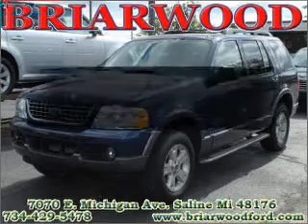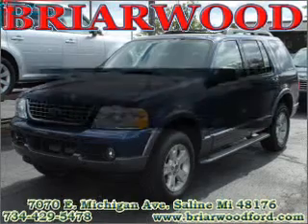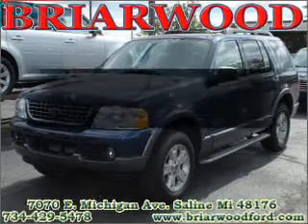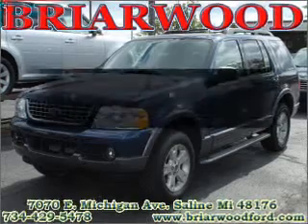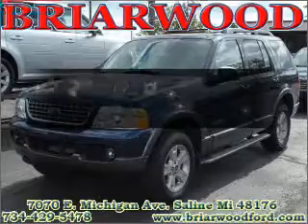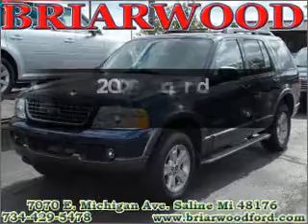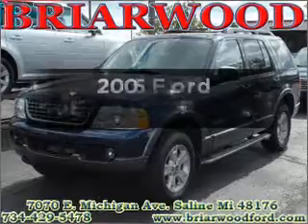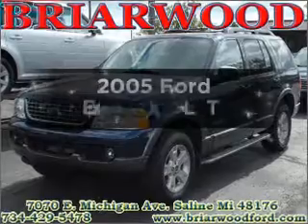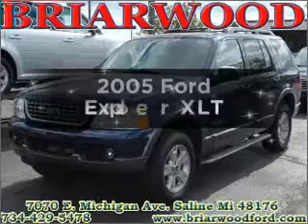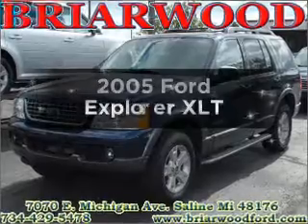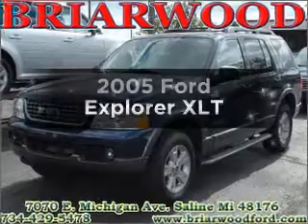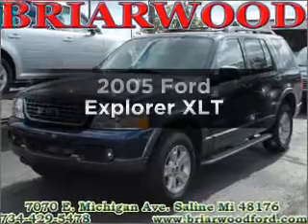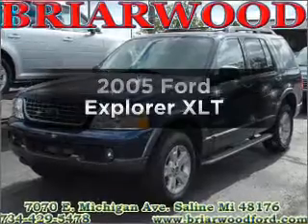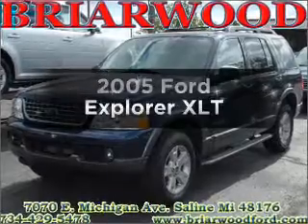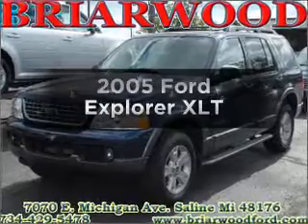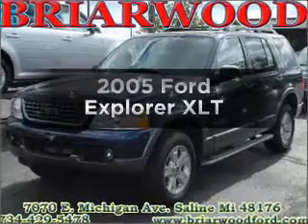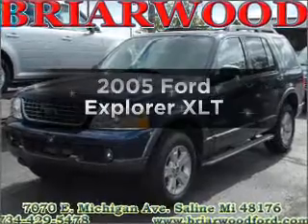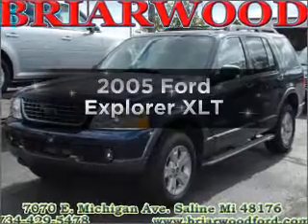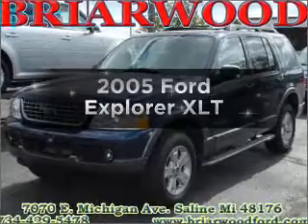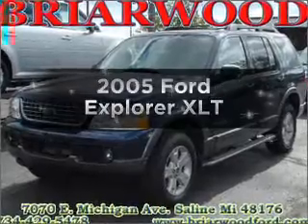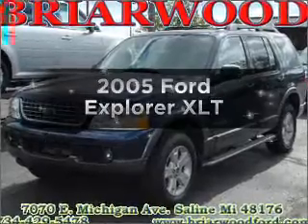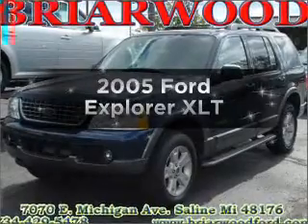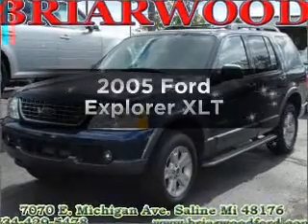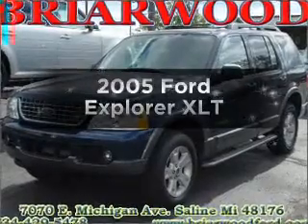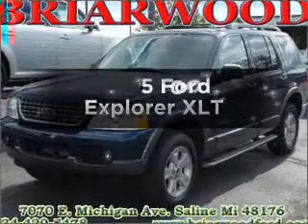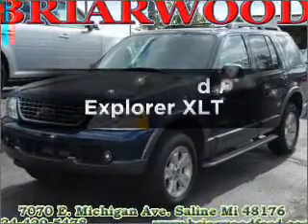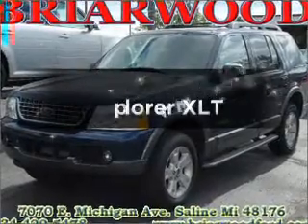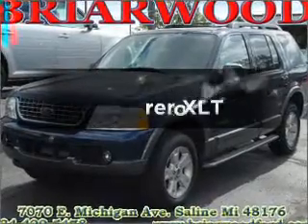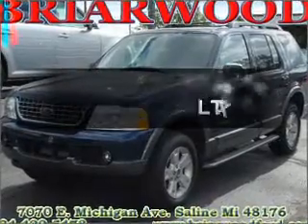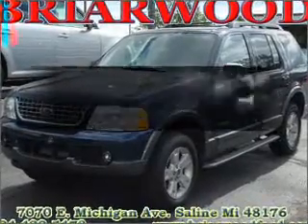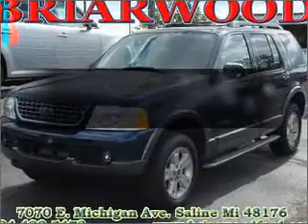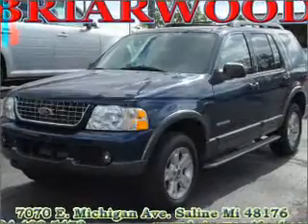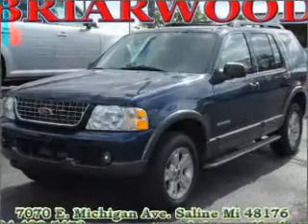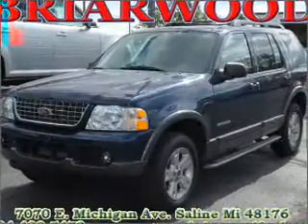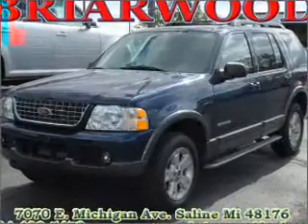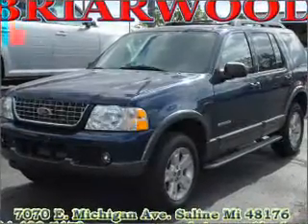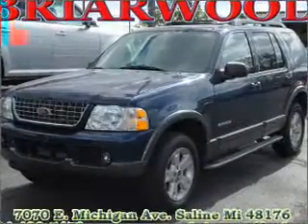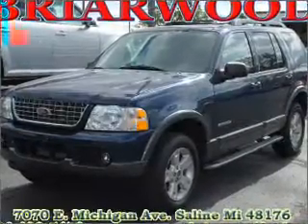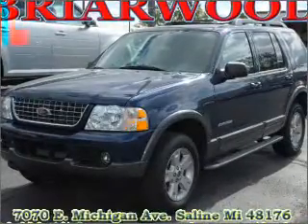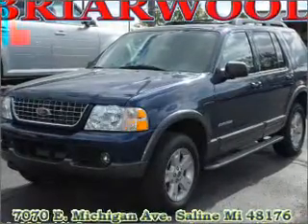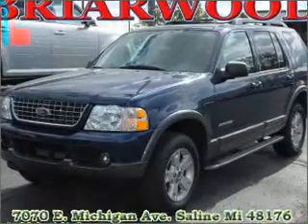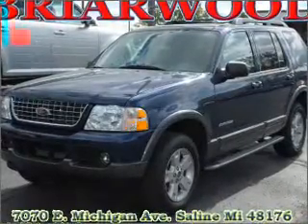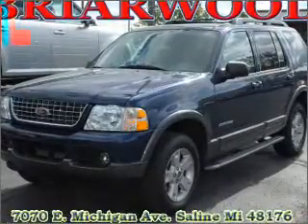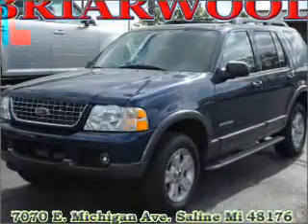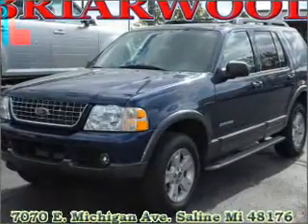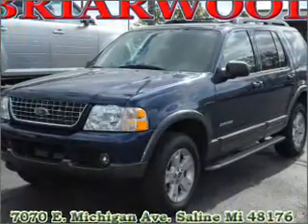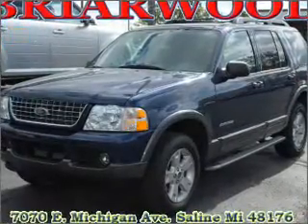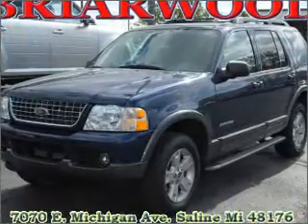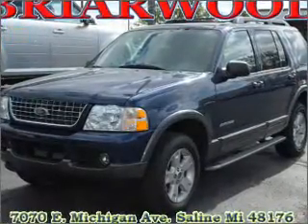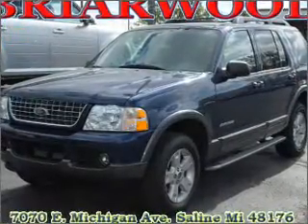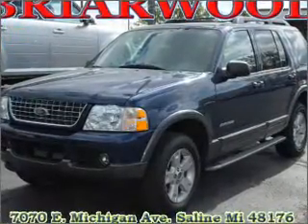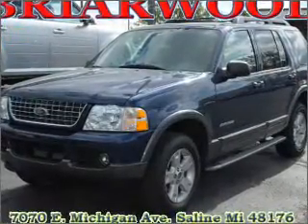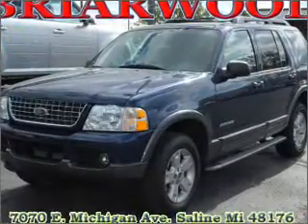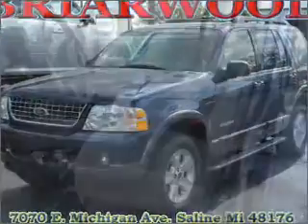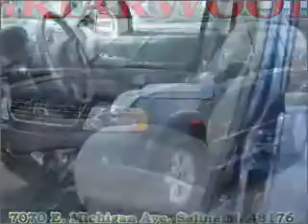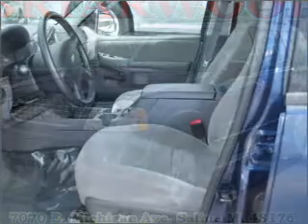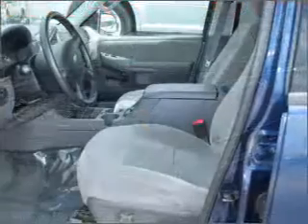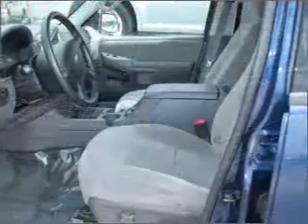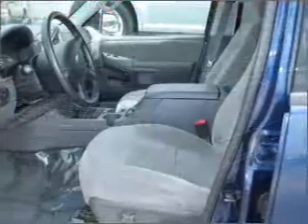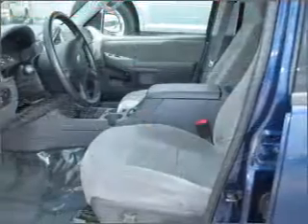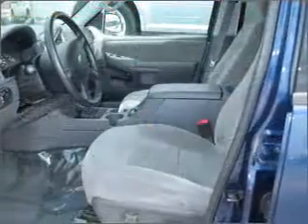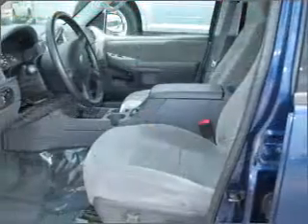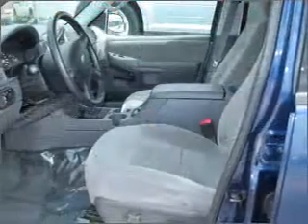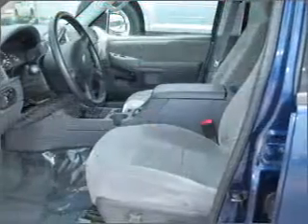Imagine yourself in this 2005 Ford Explorer. Travel the roads in style and comfort in this great vehicle.